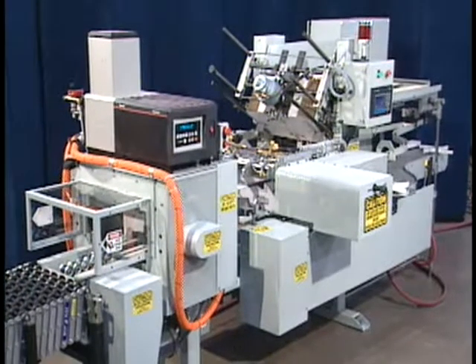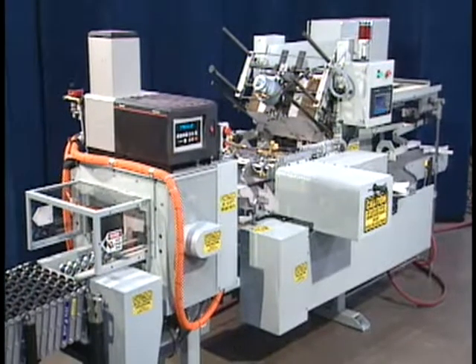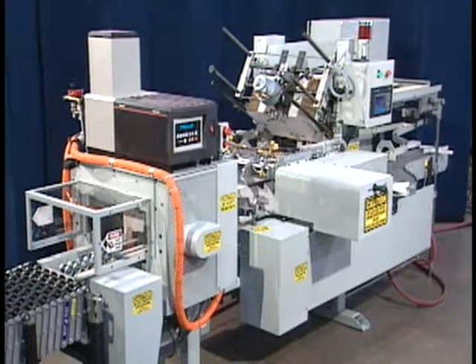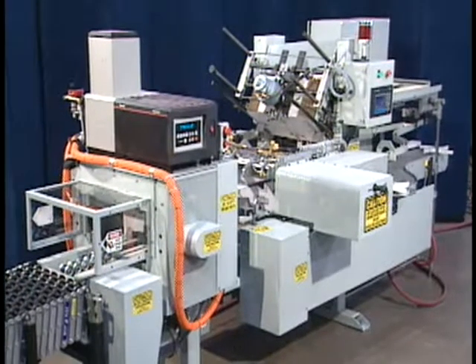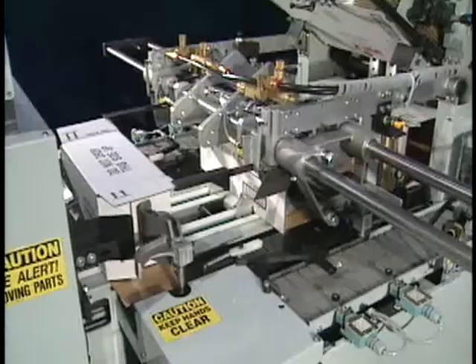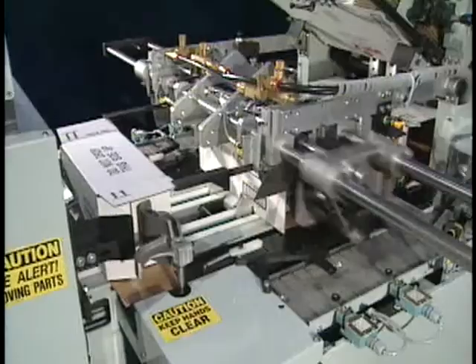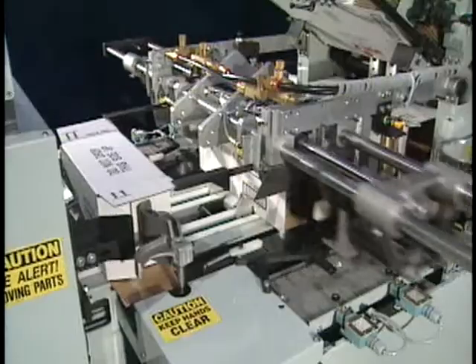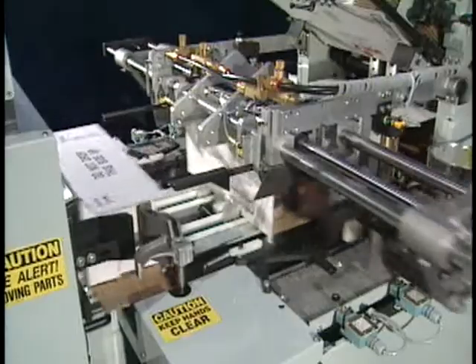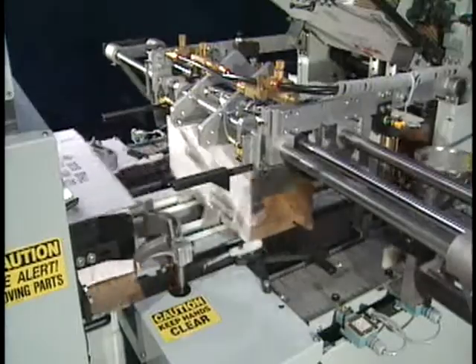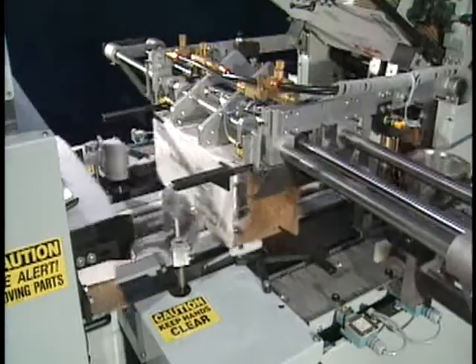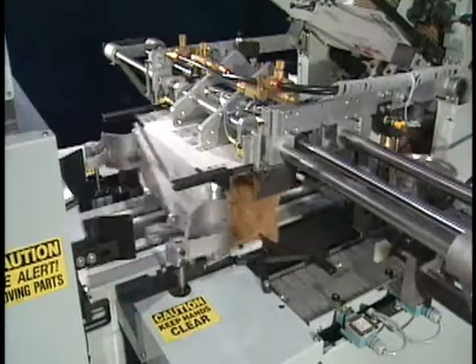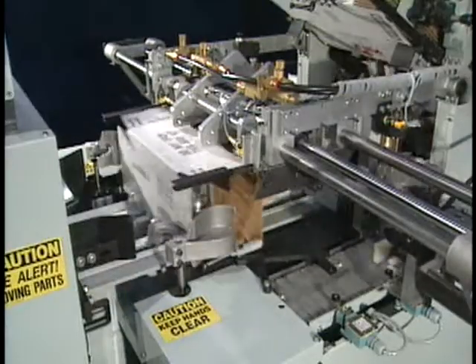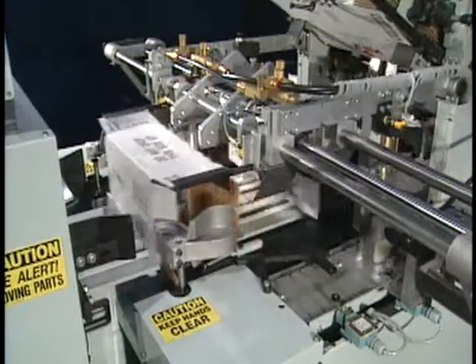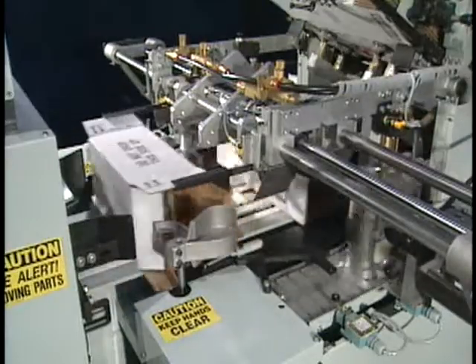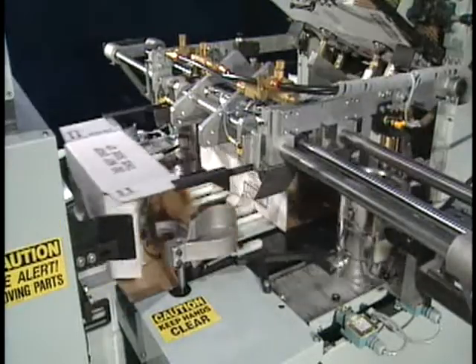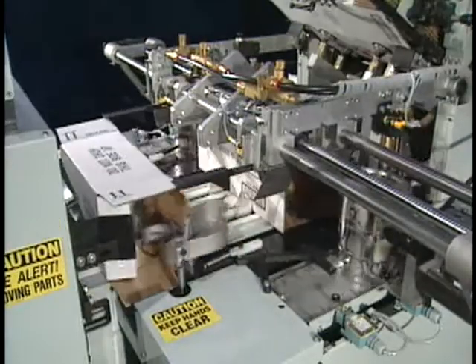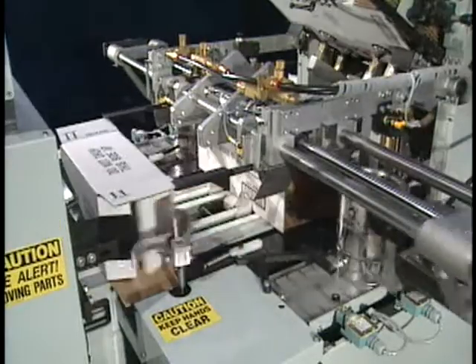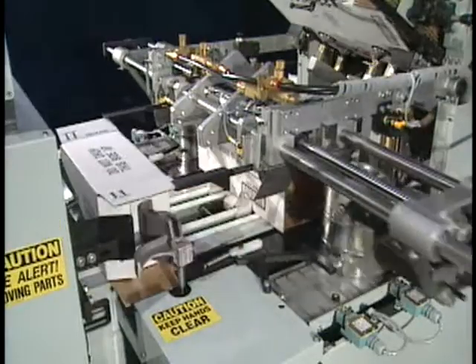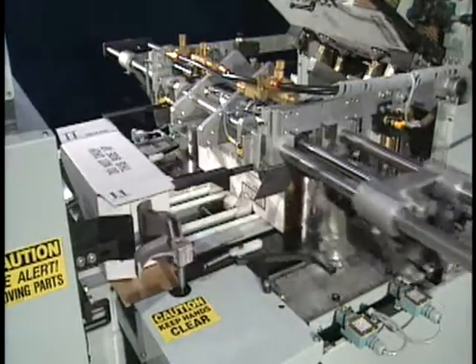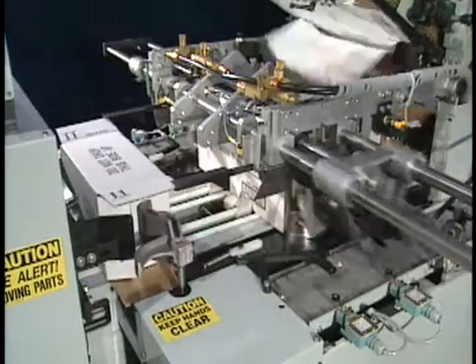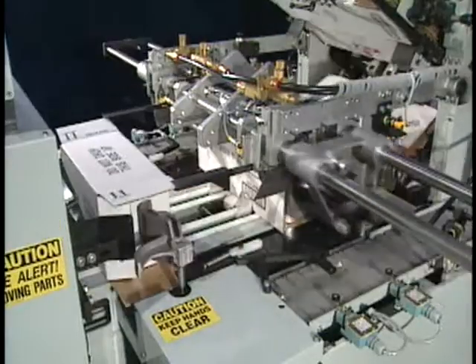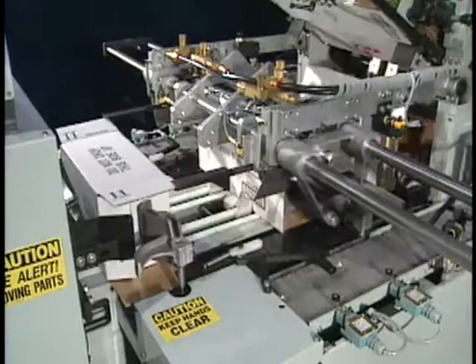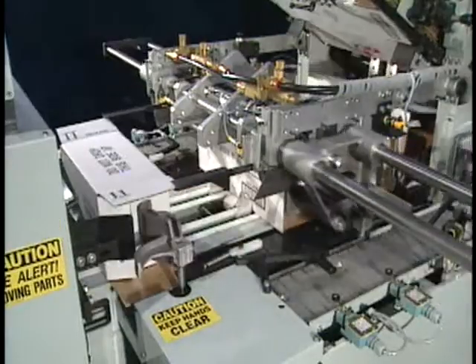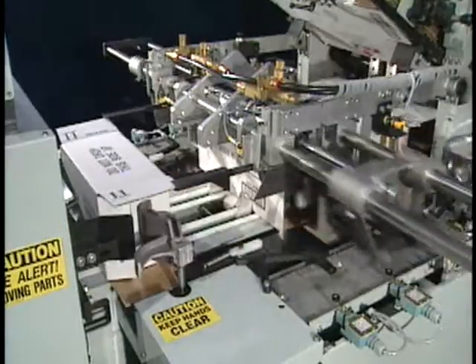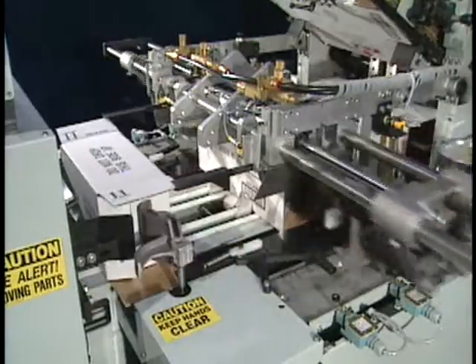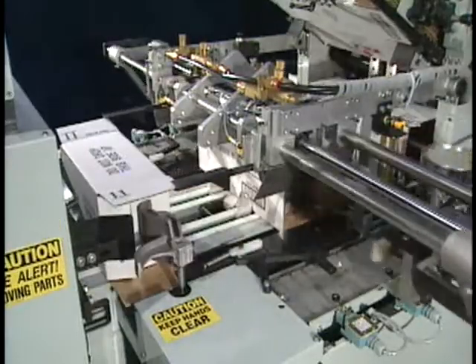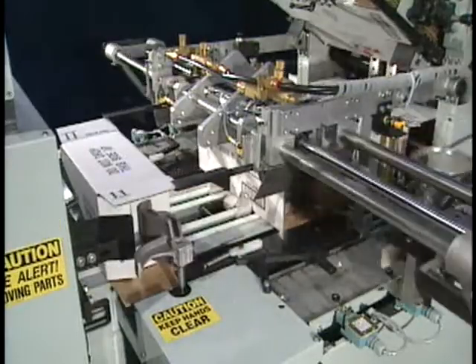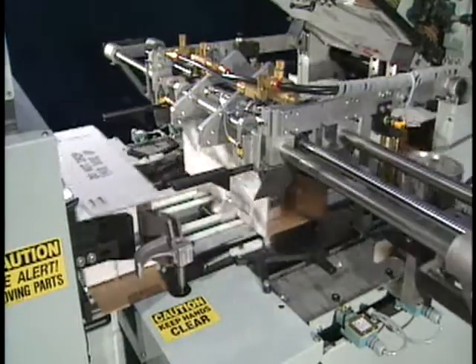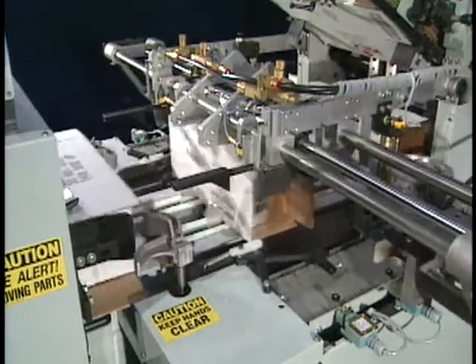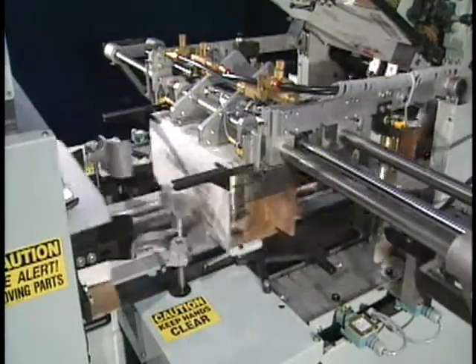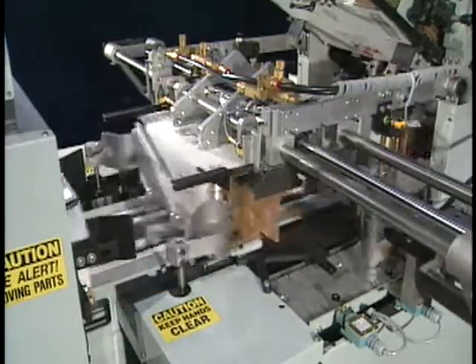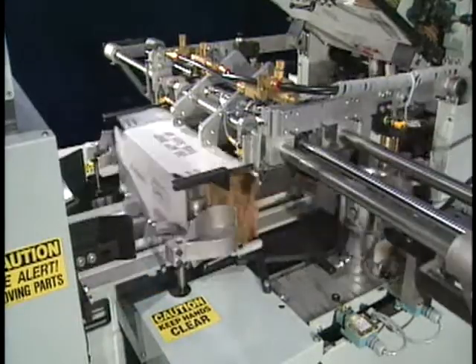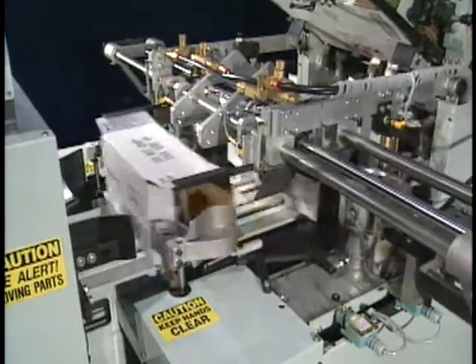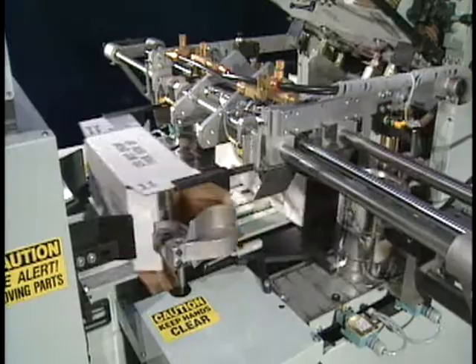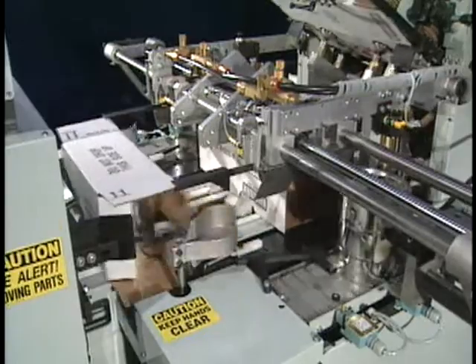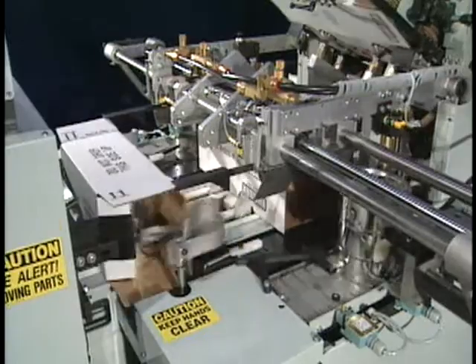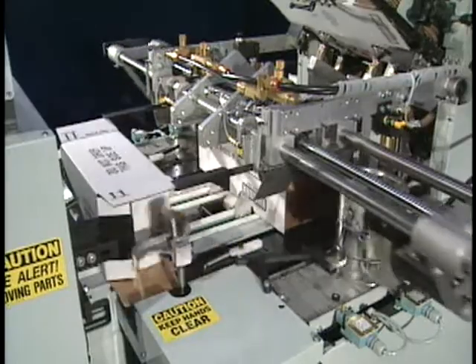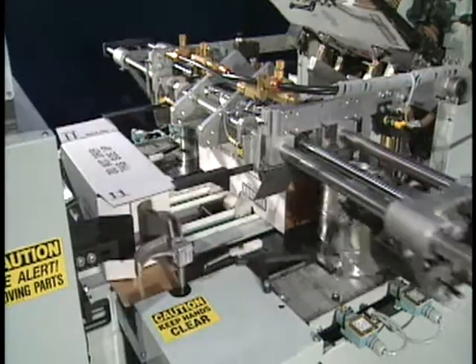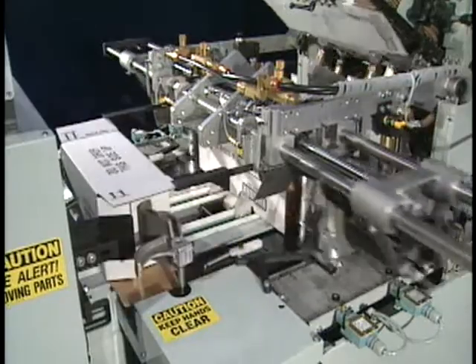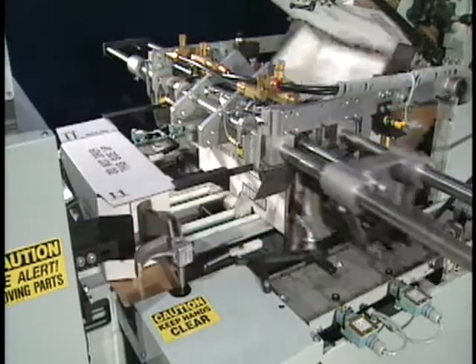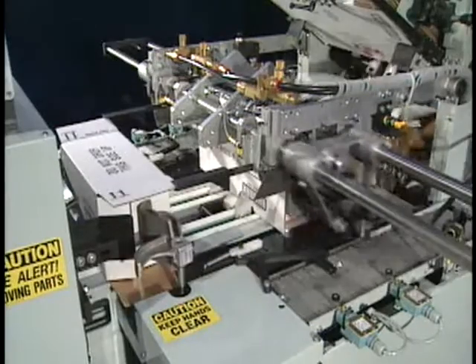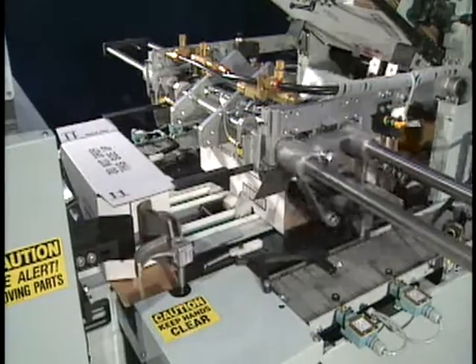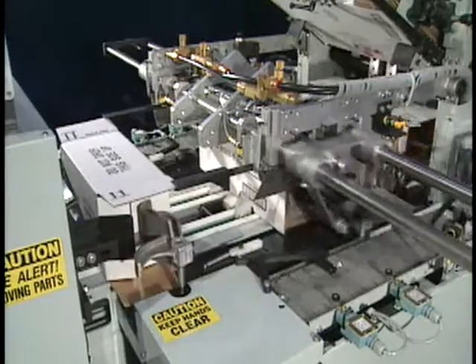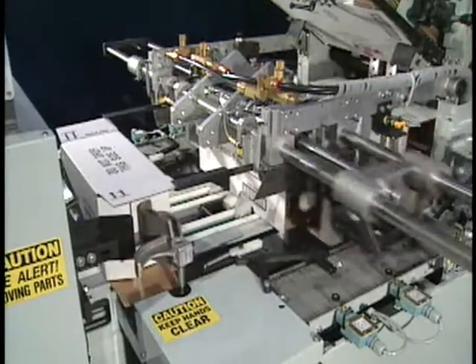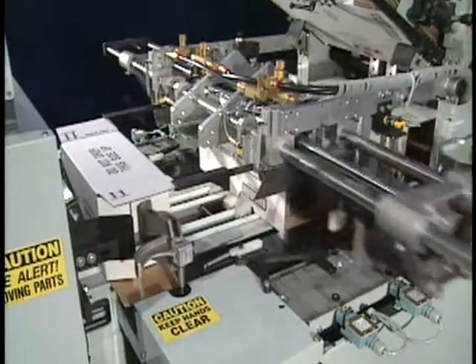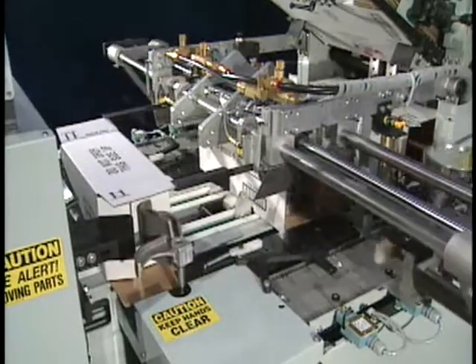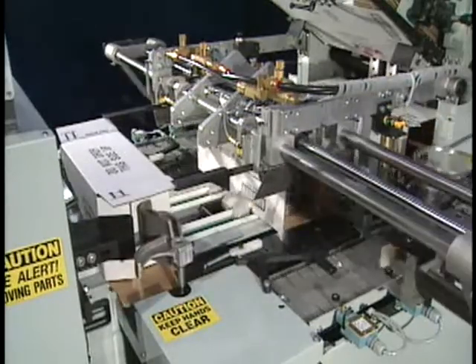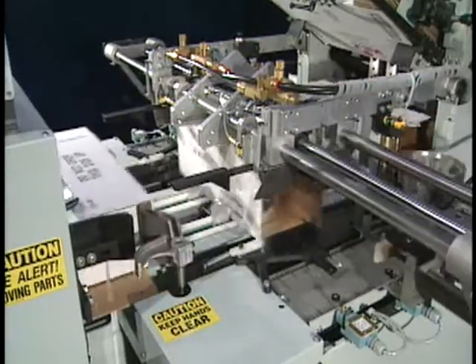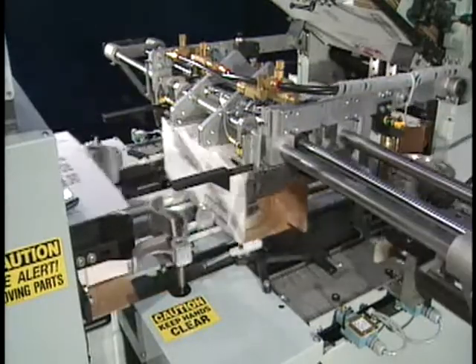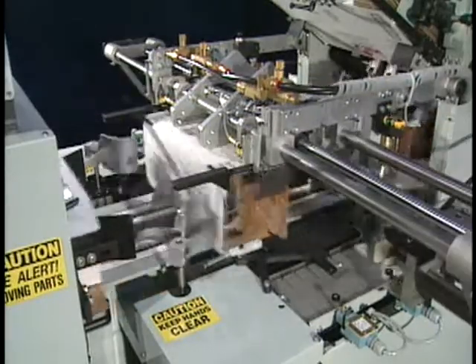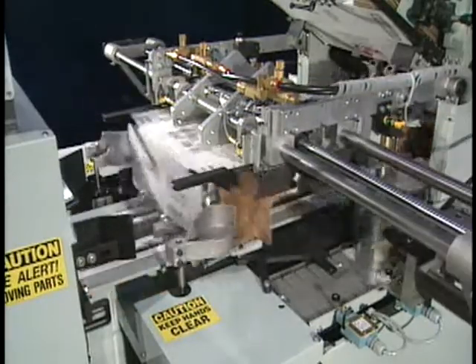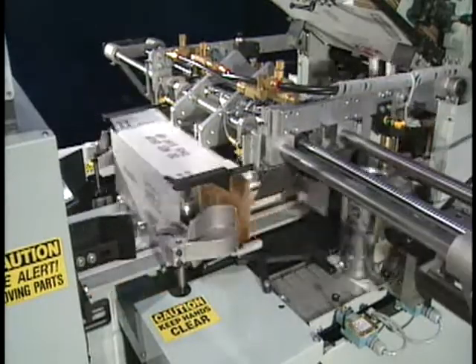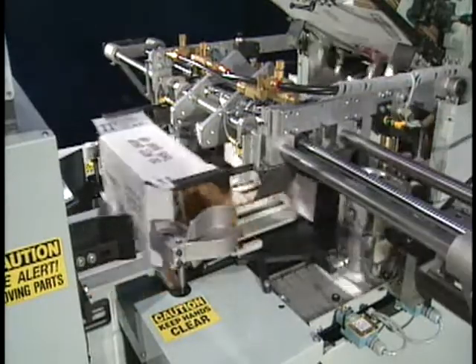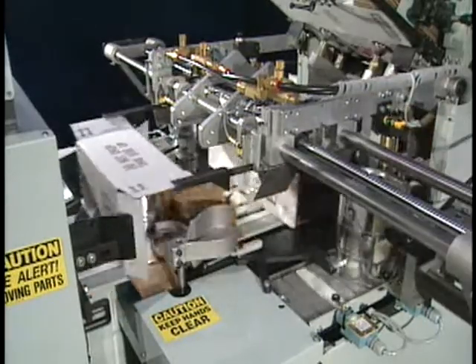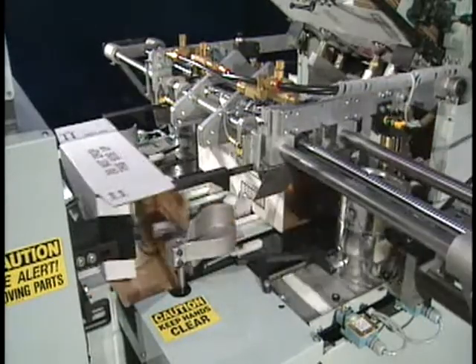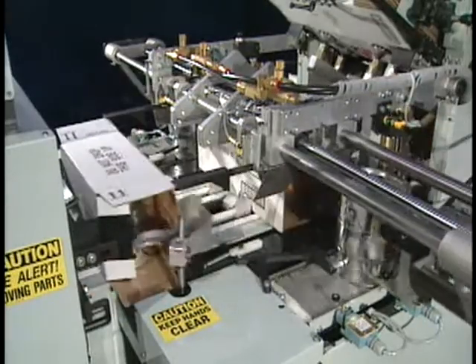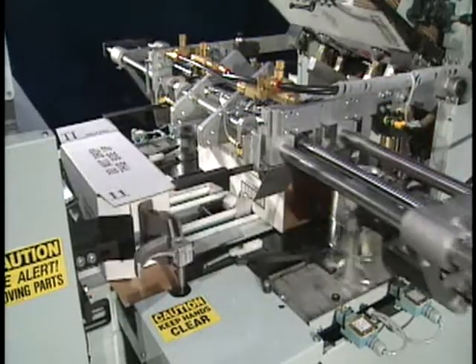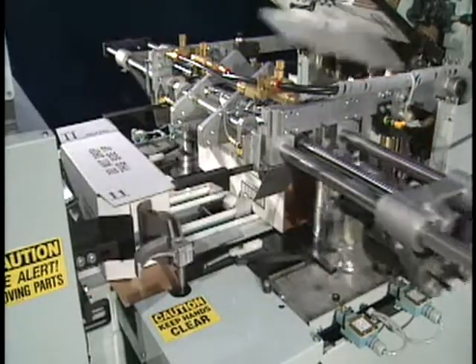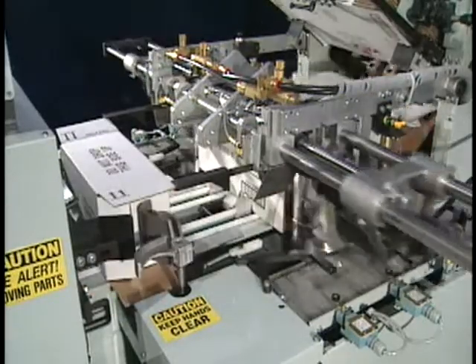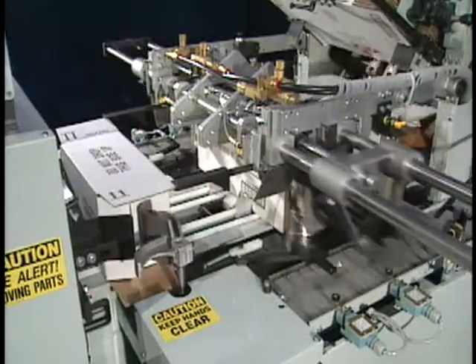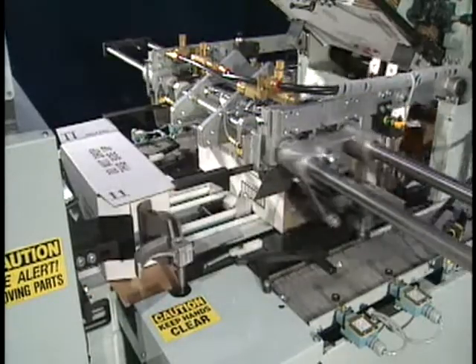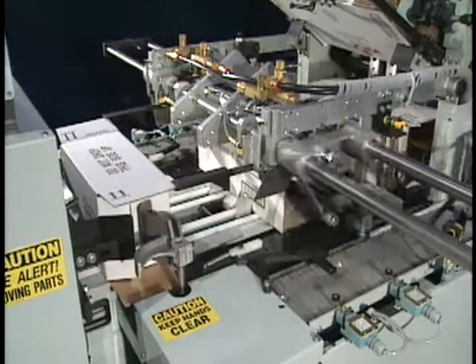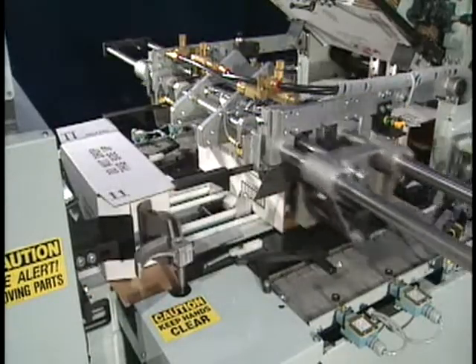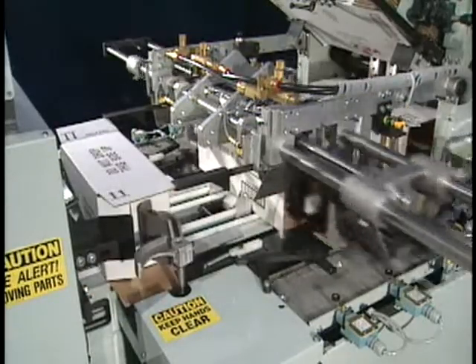By automating carton erection, packing, and sealing, this machine will increase plant productivity and profitability.